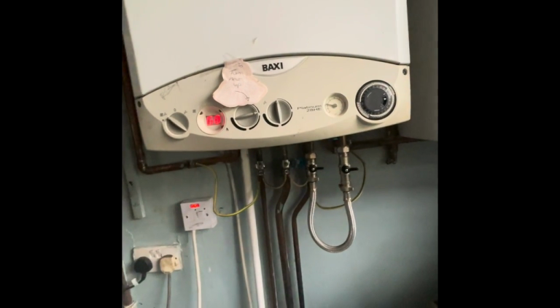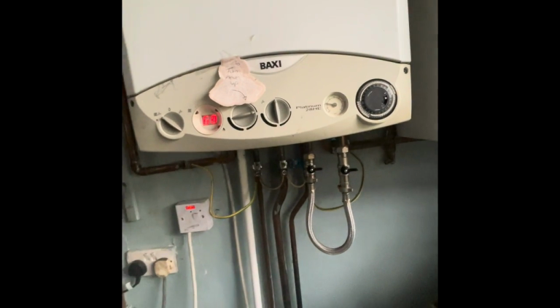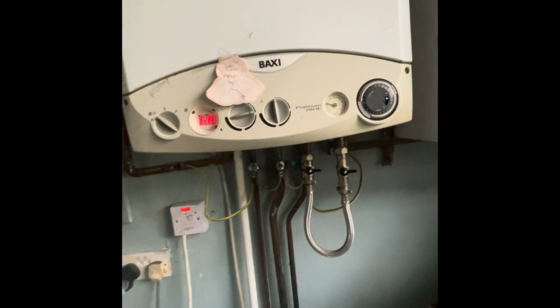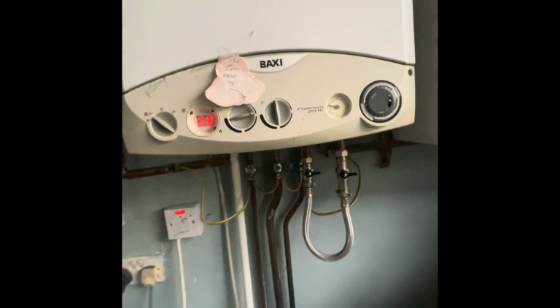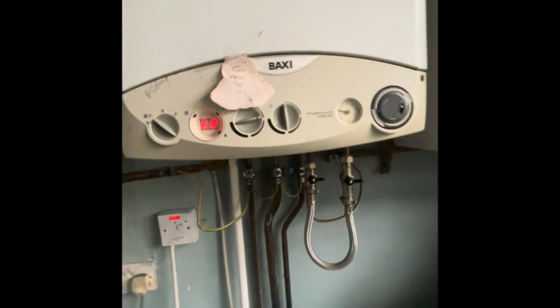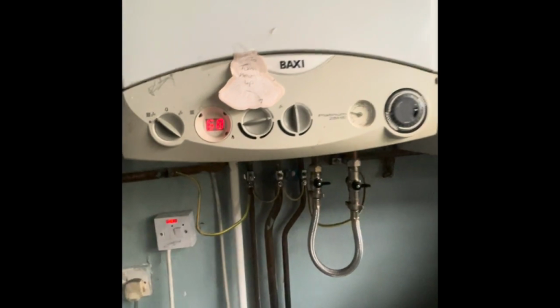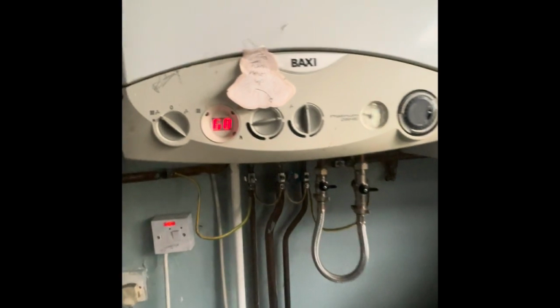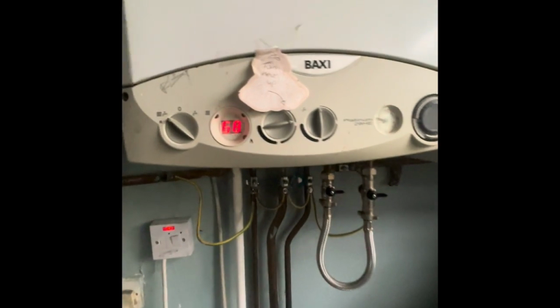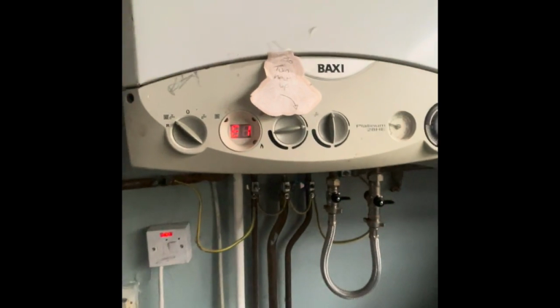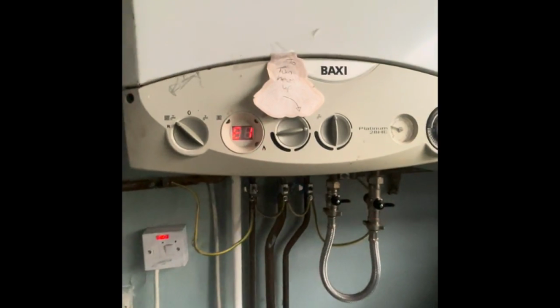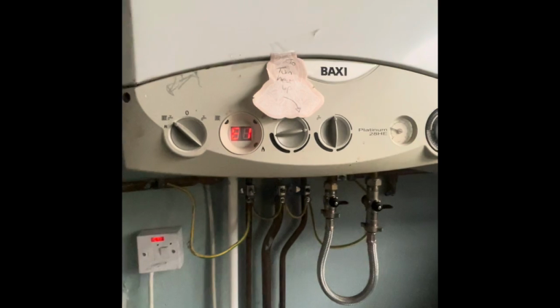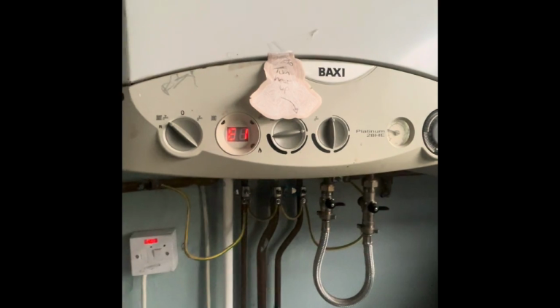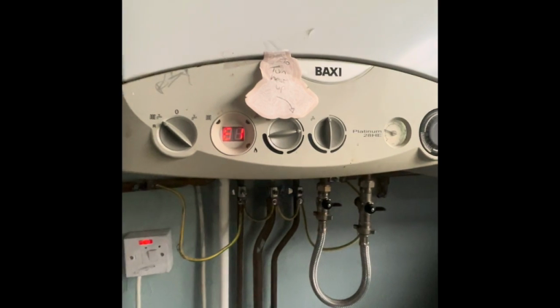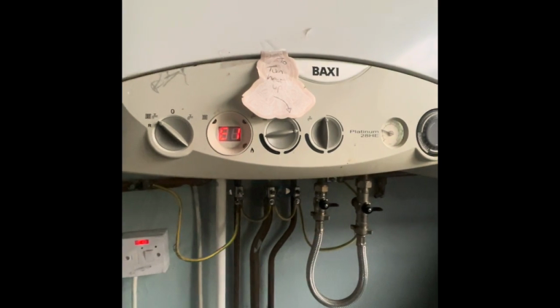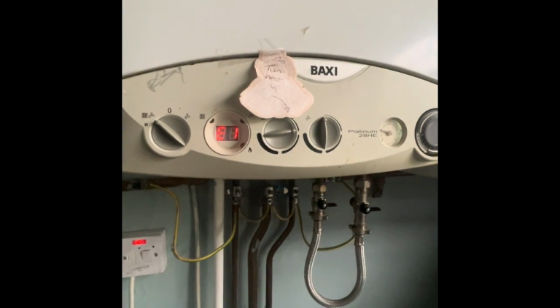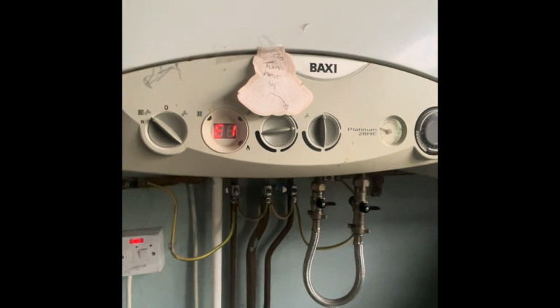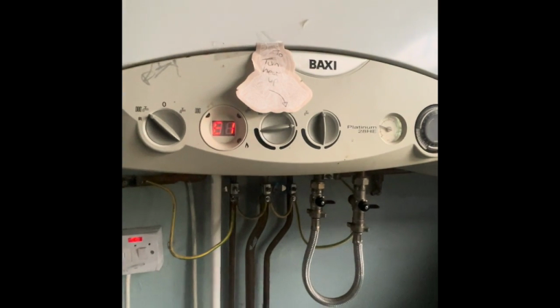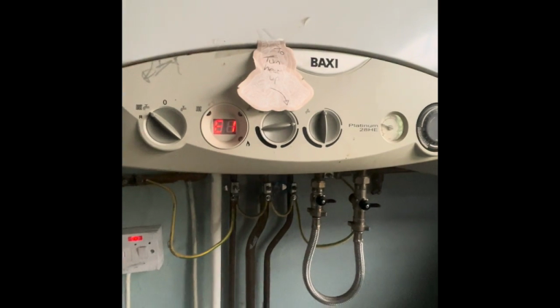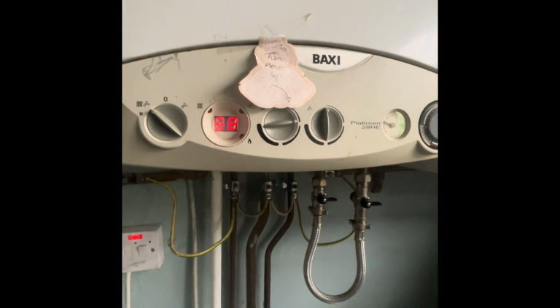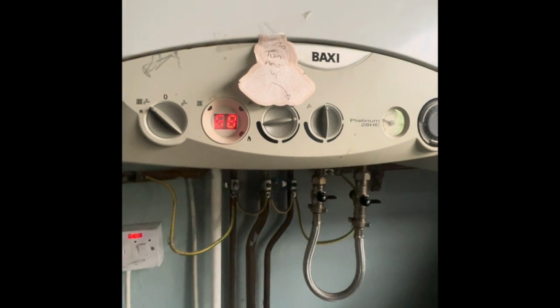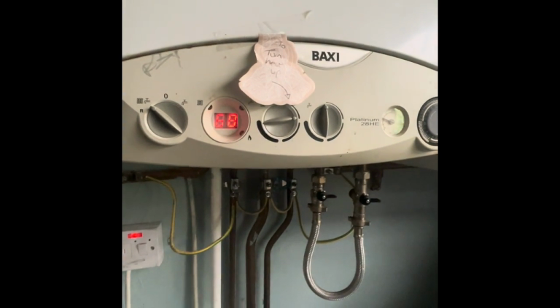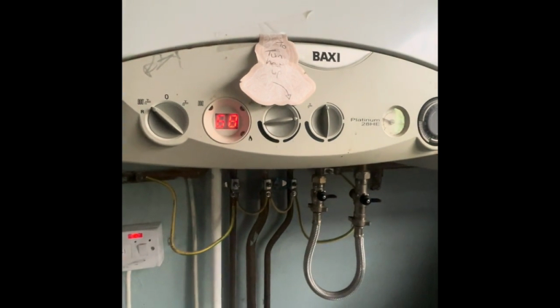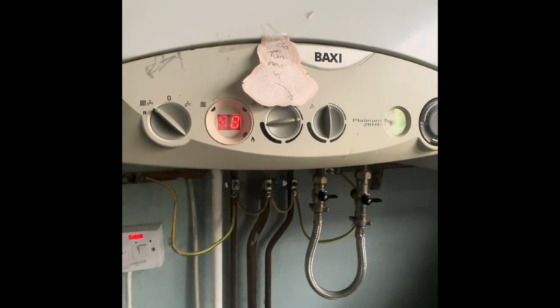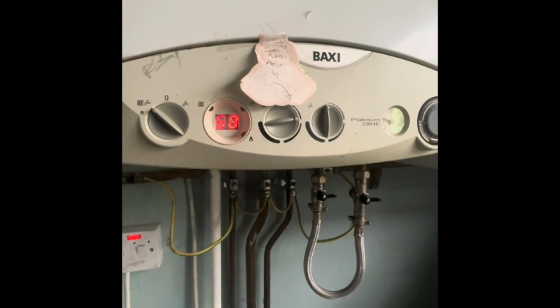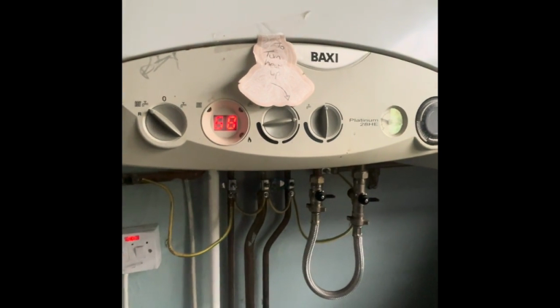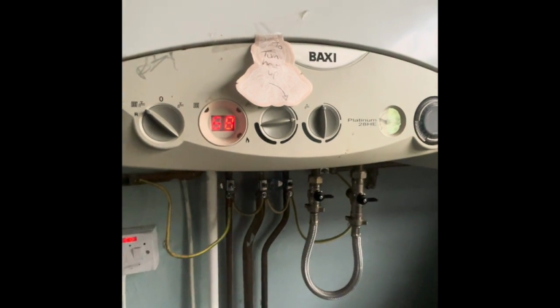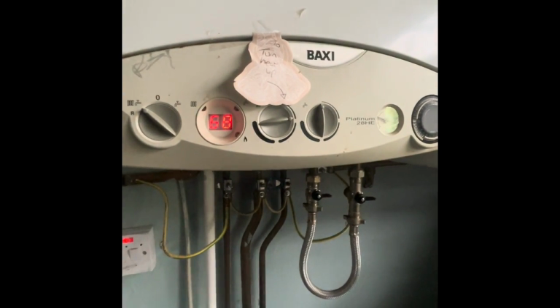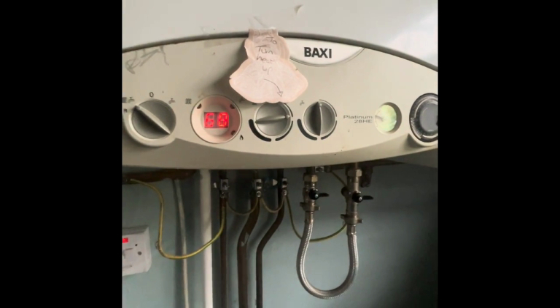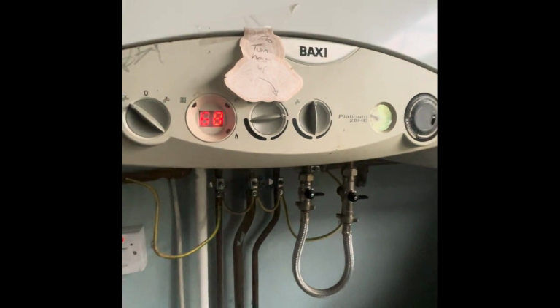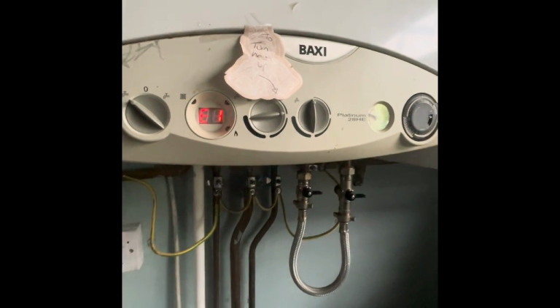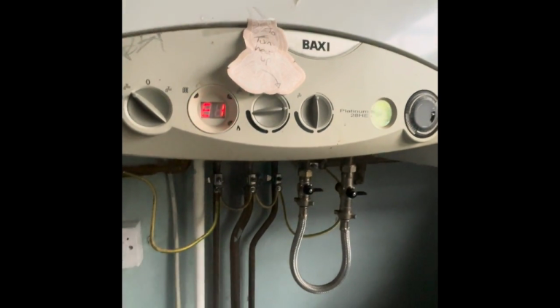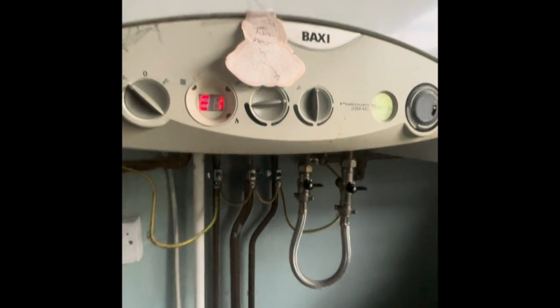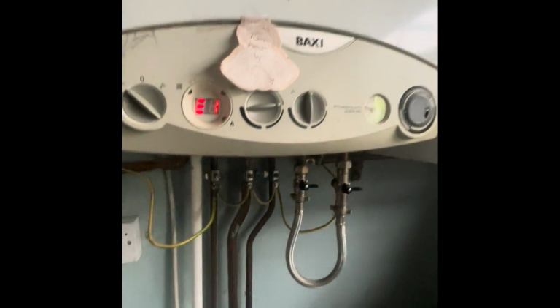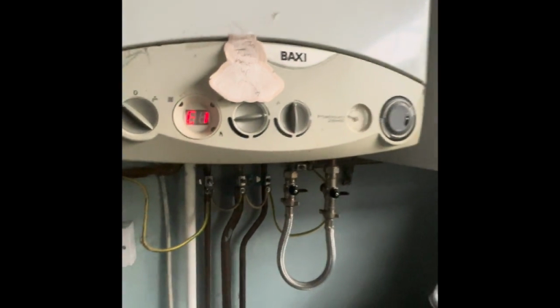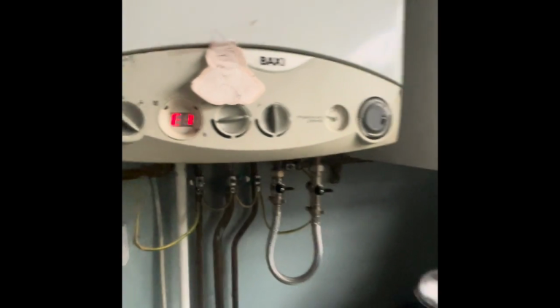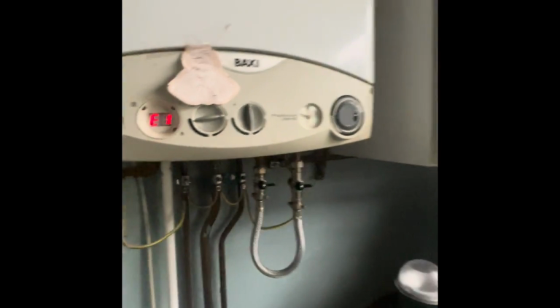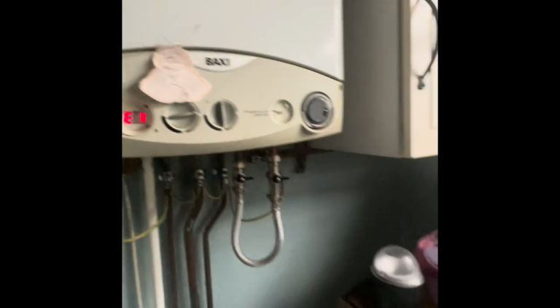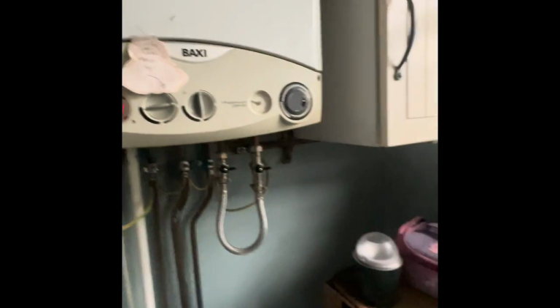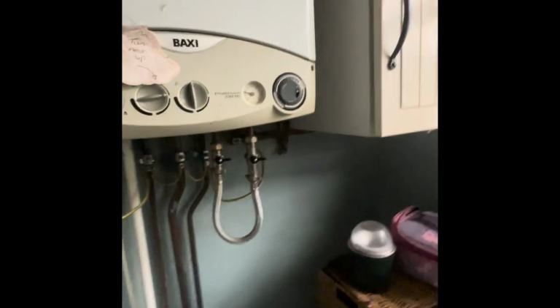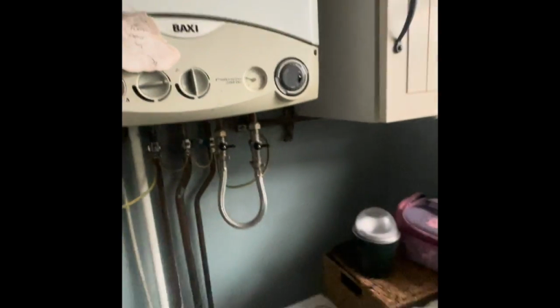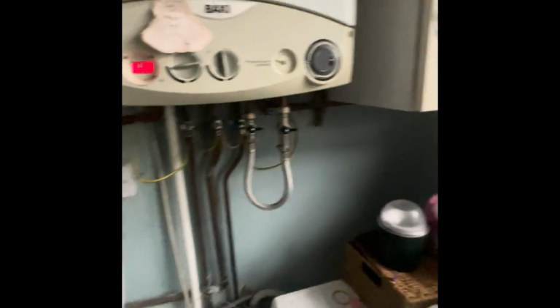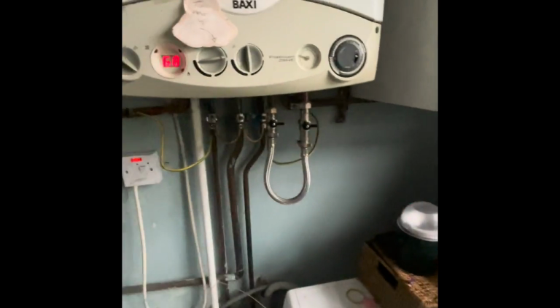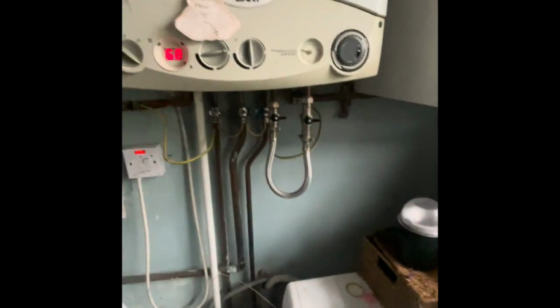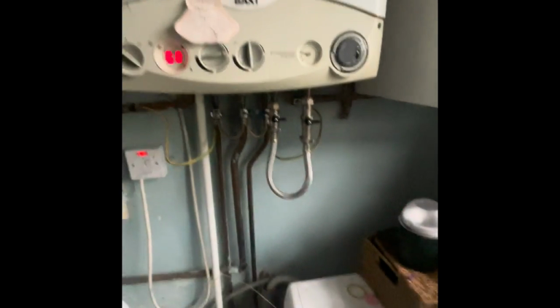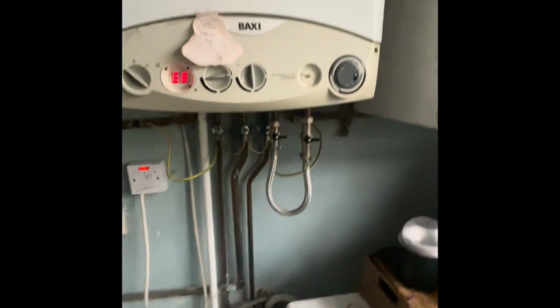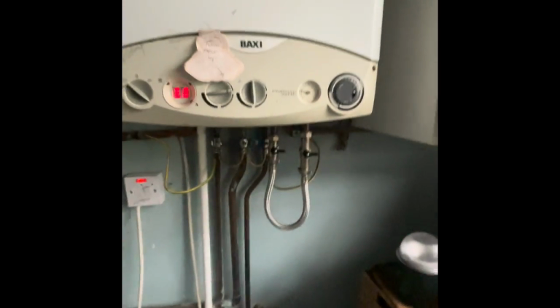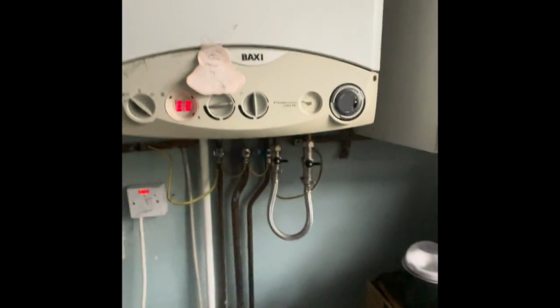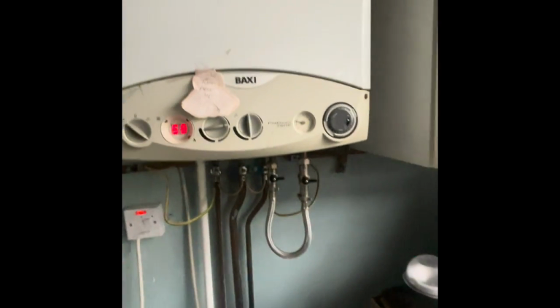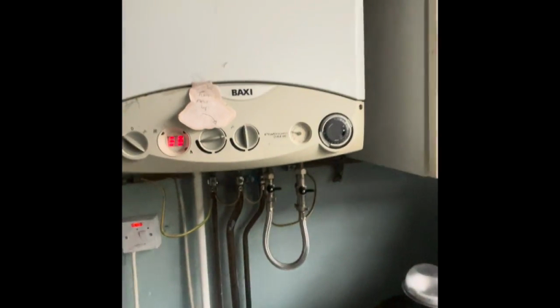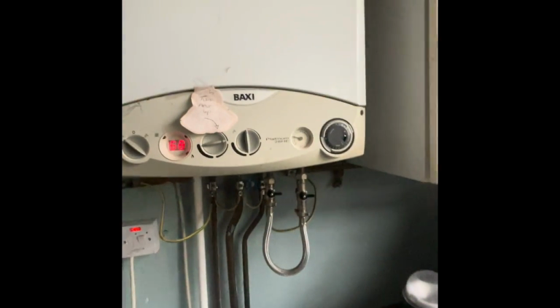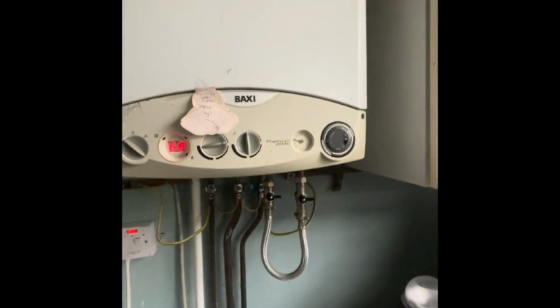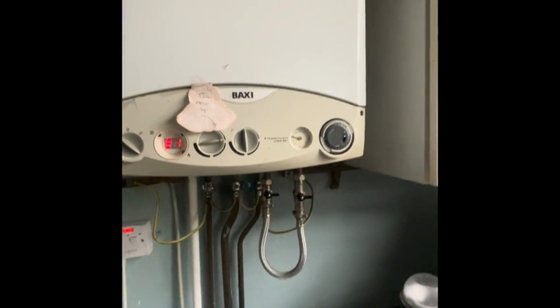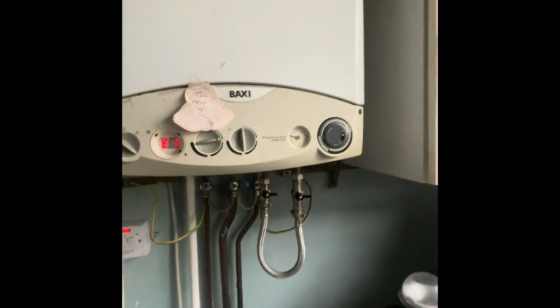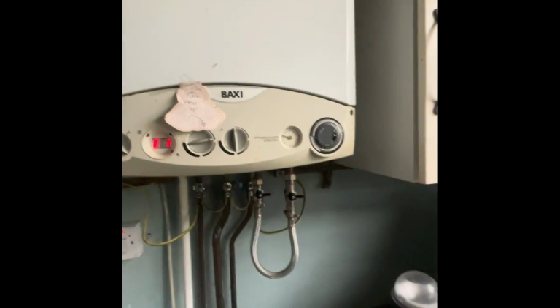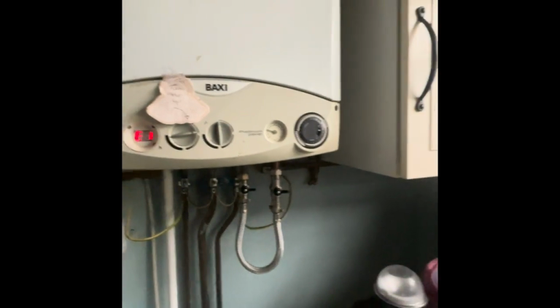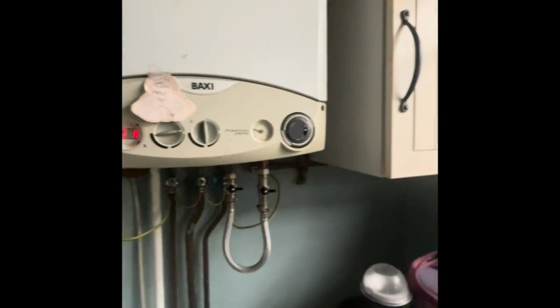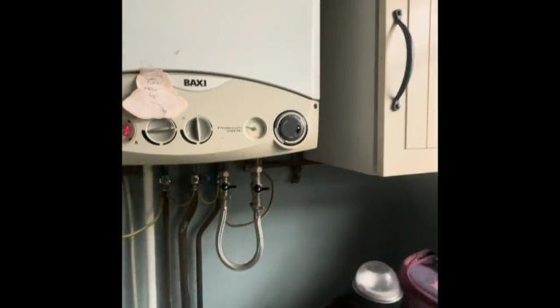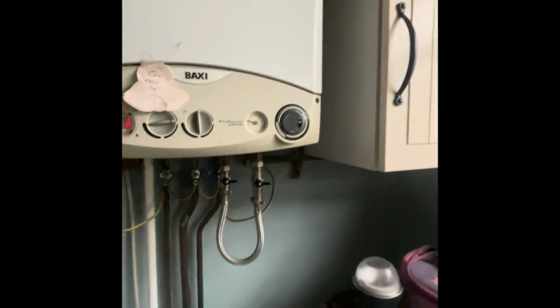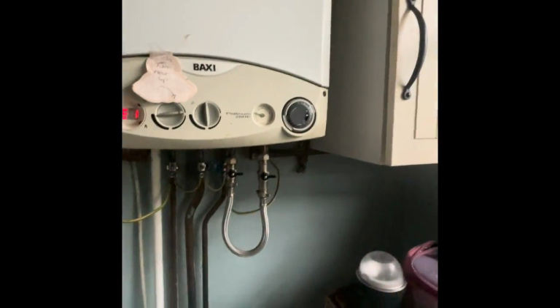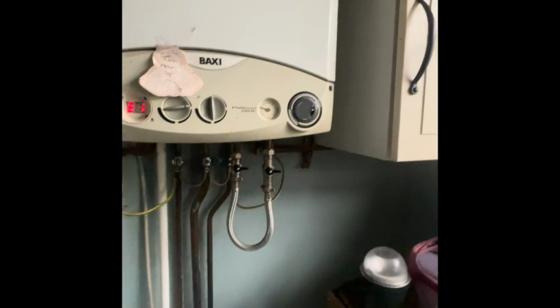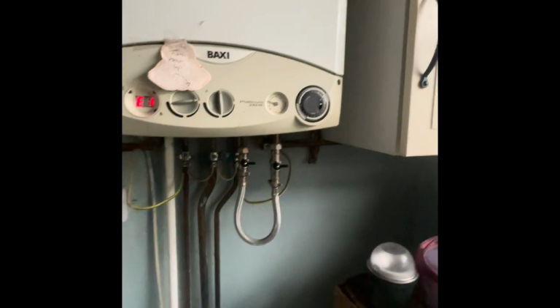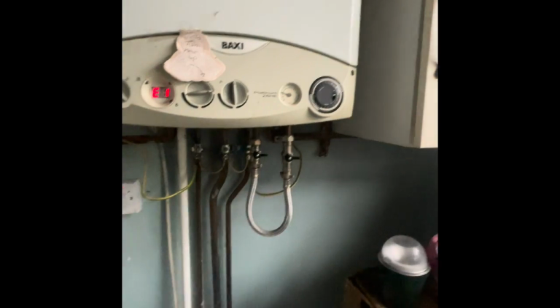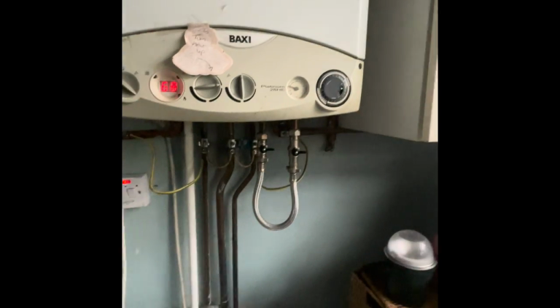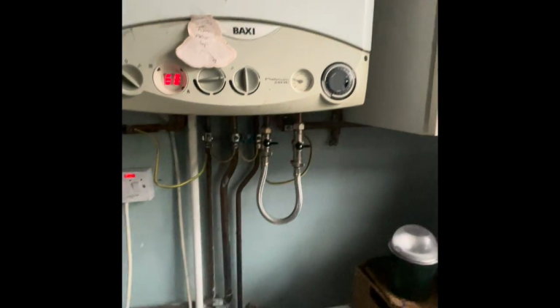Circuit board fault - that is generally. Oh, generally a circuit board fault. Oh my God.